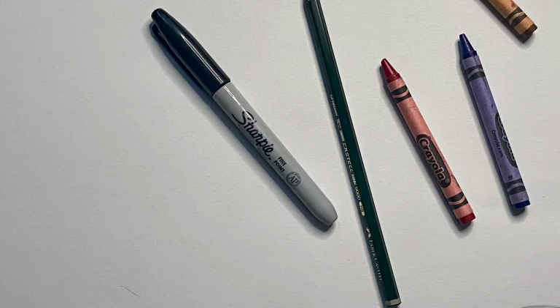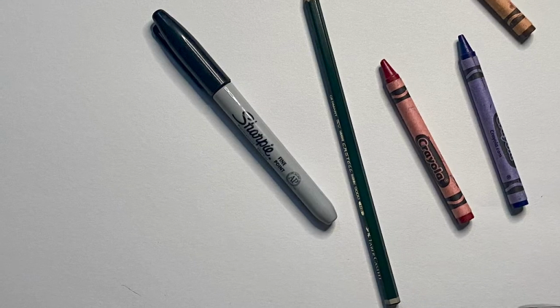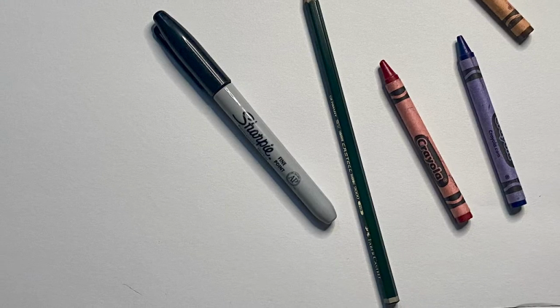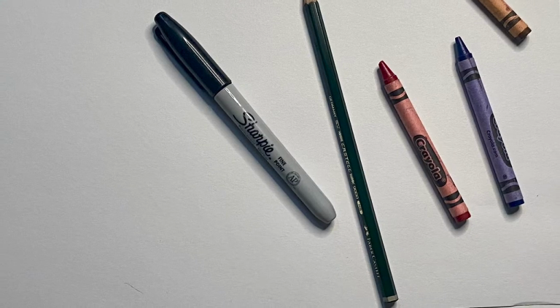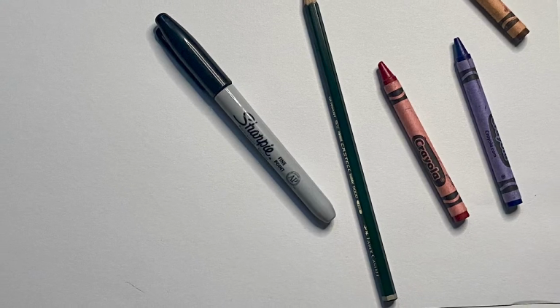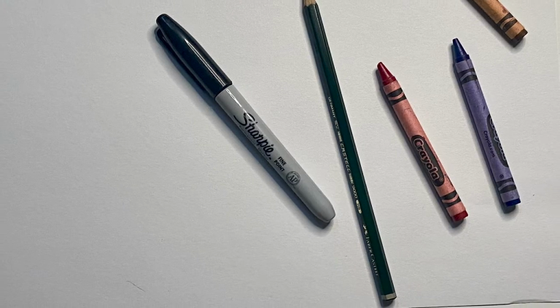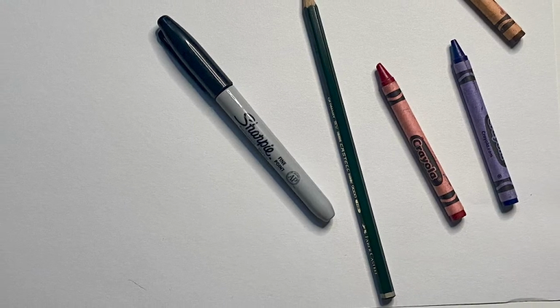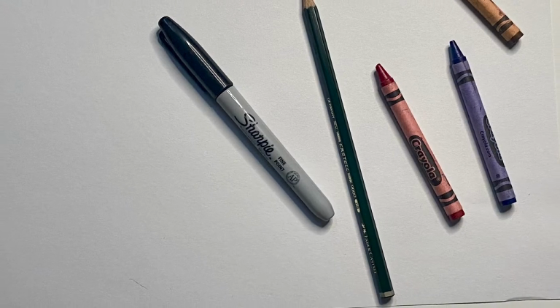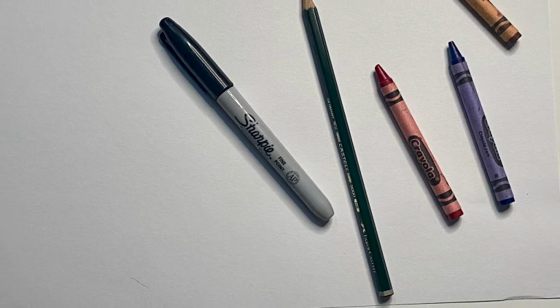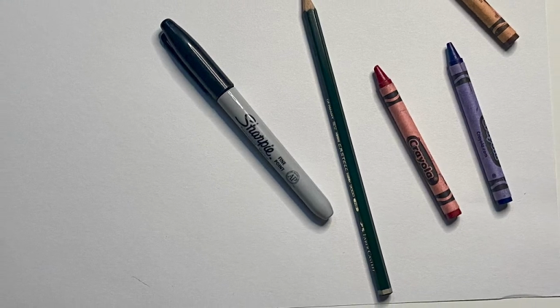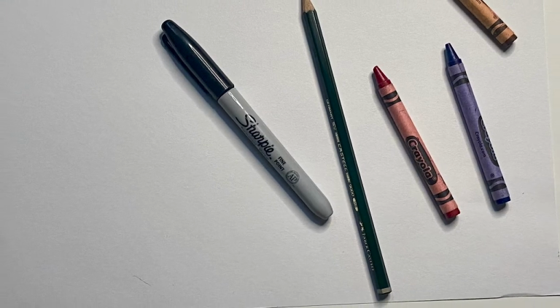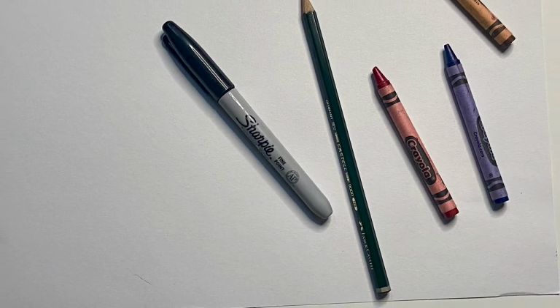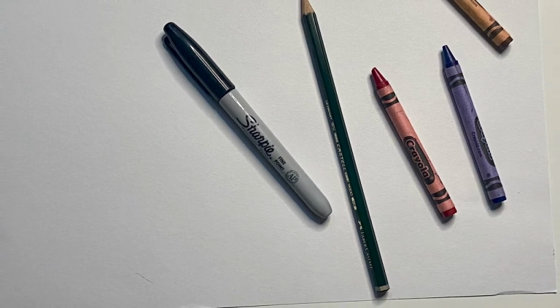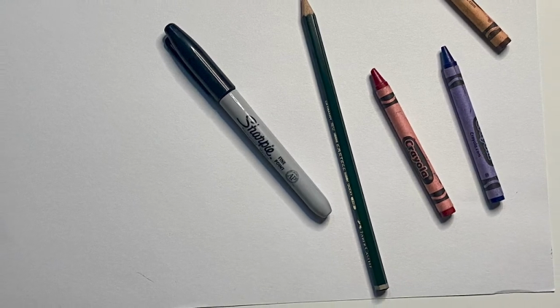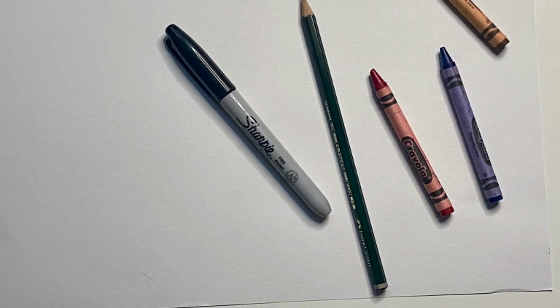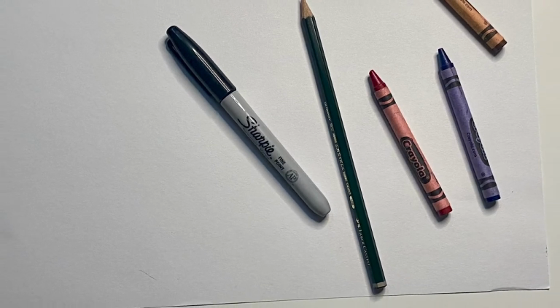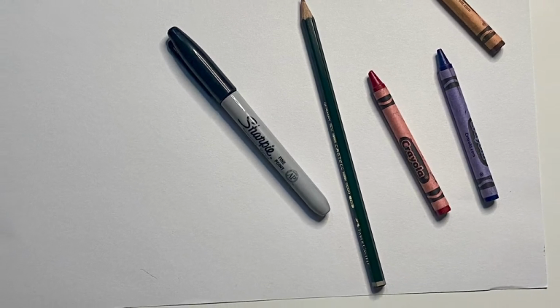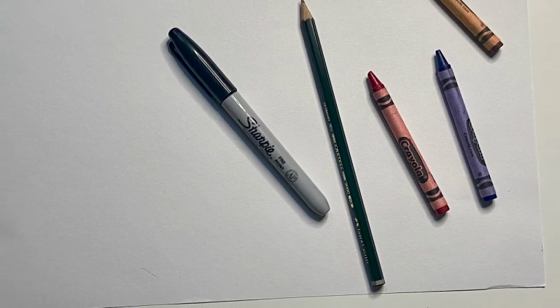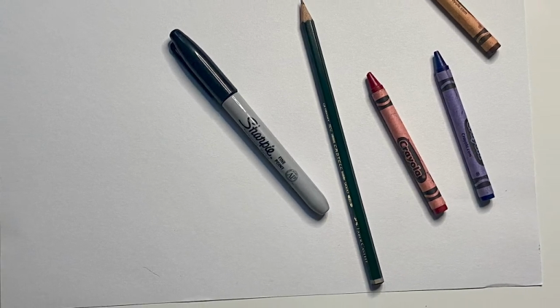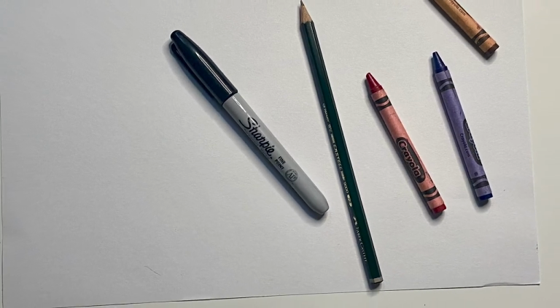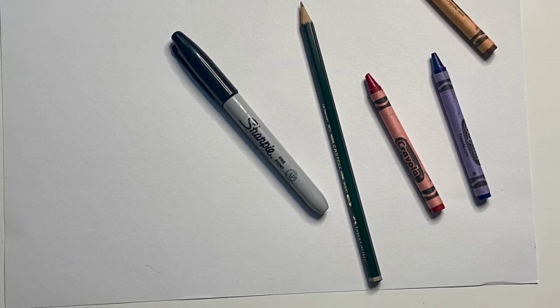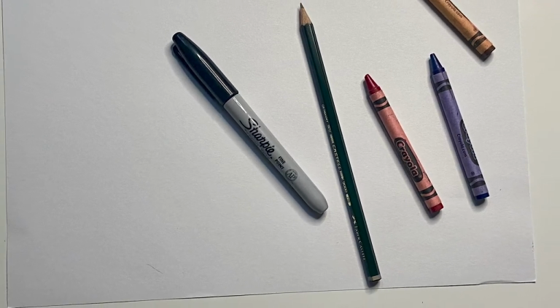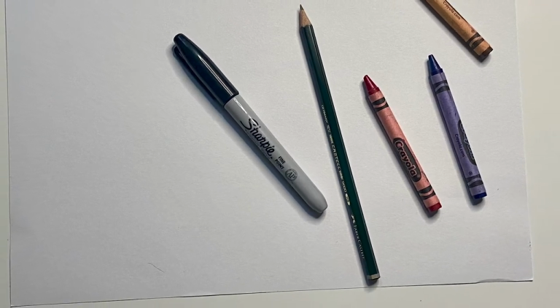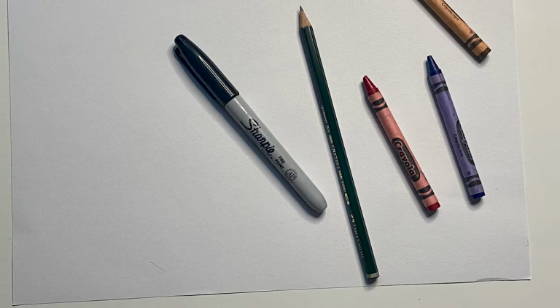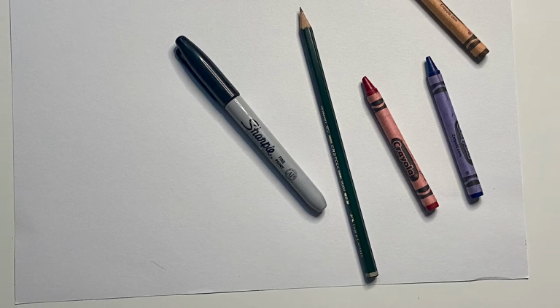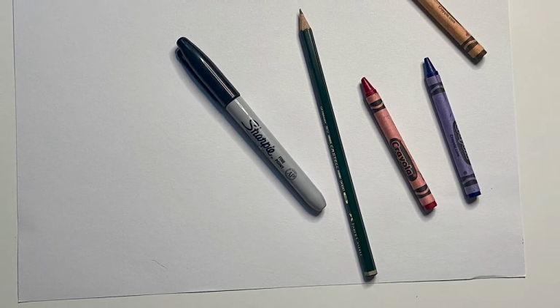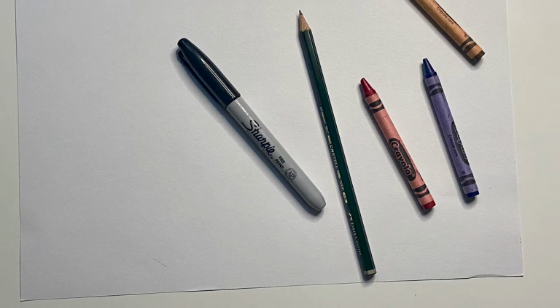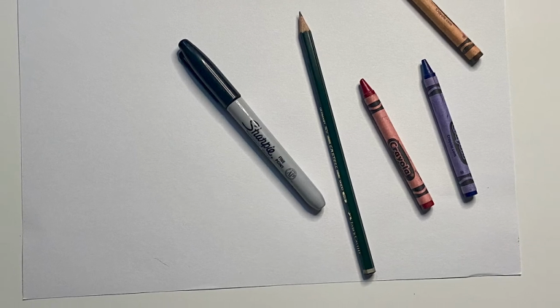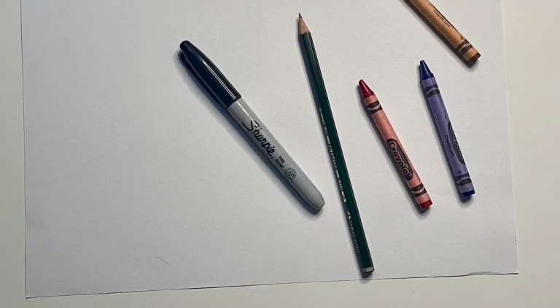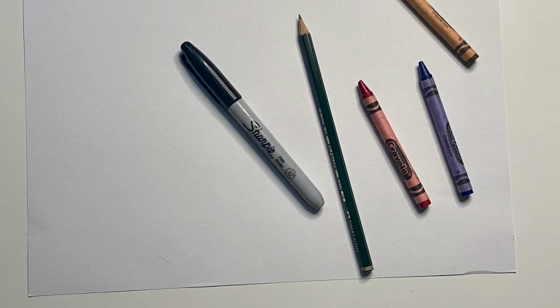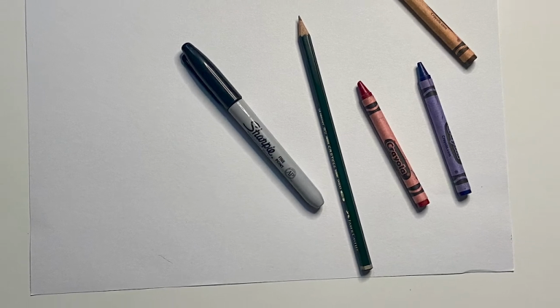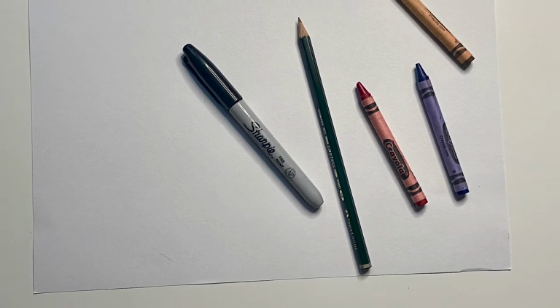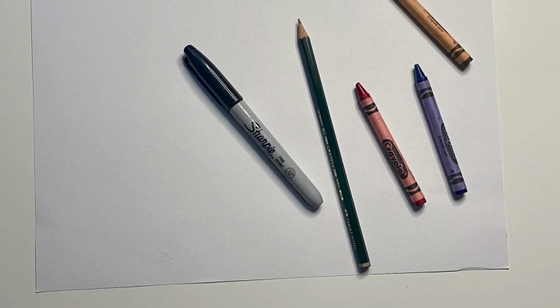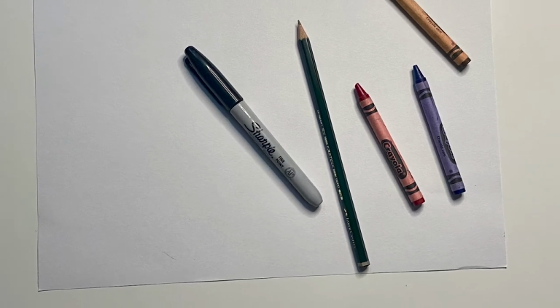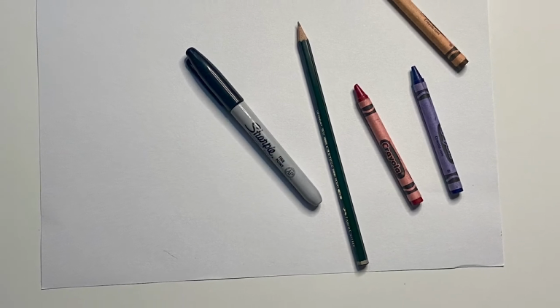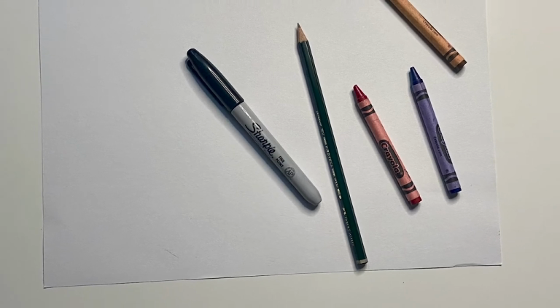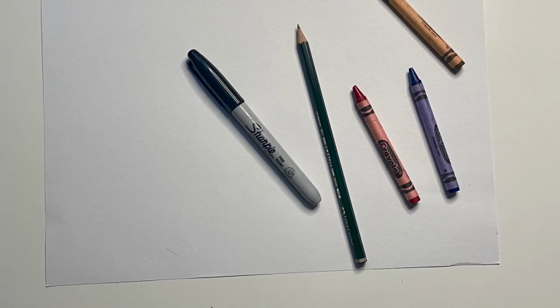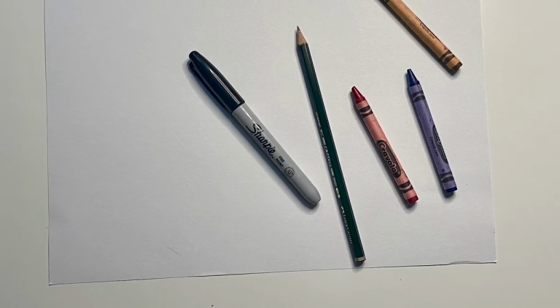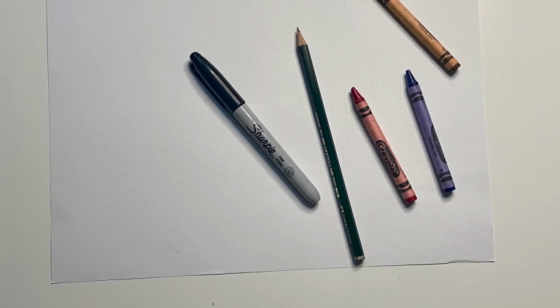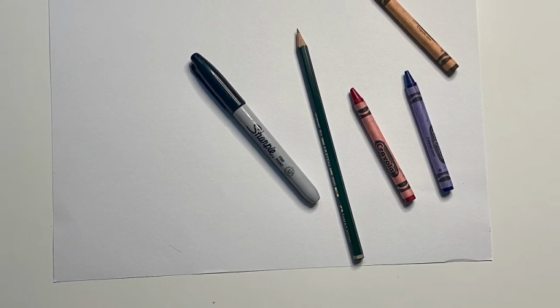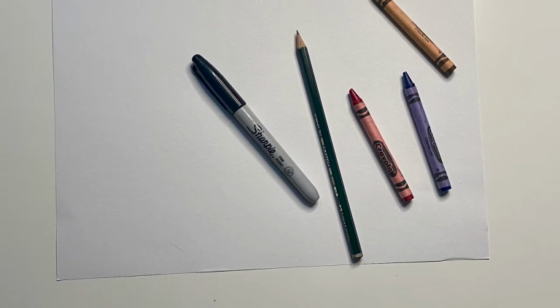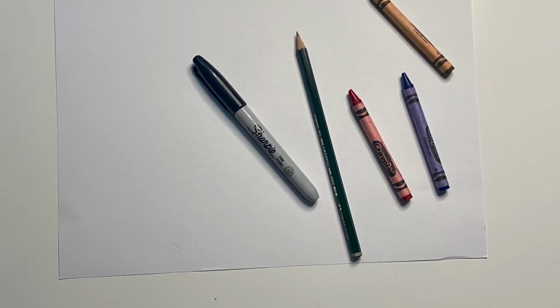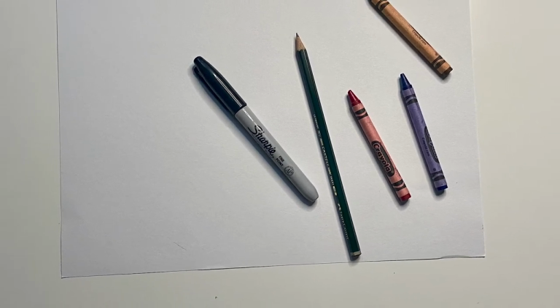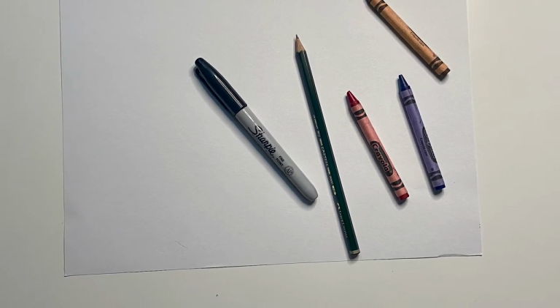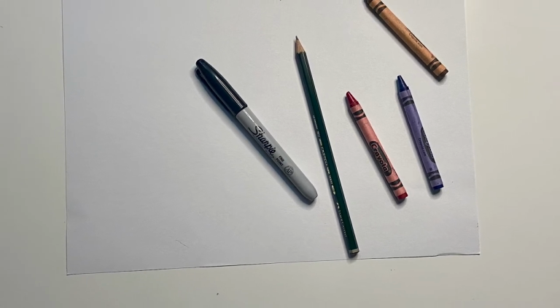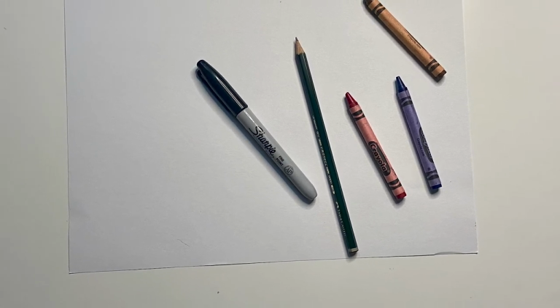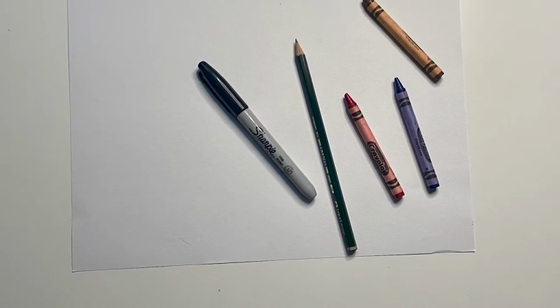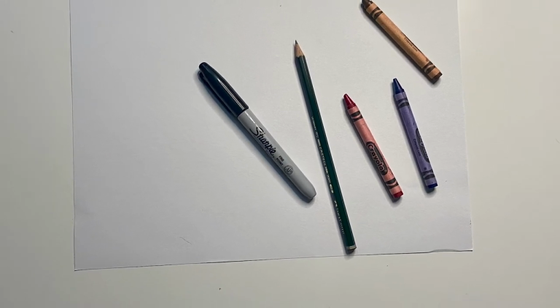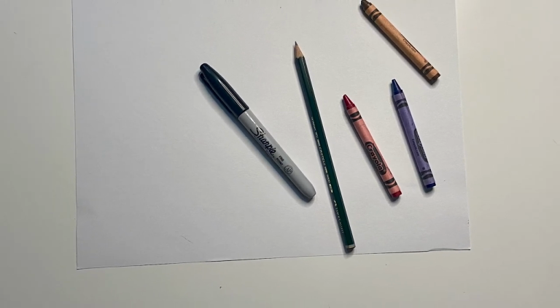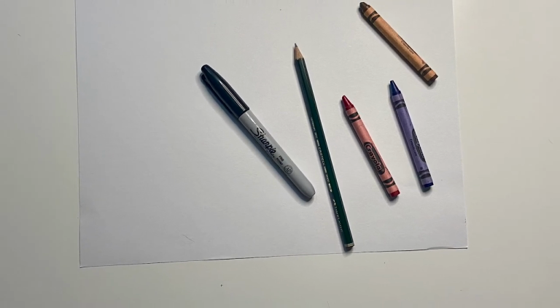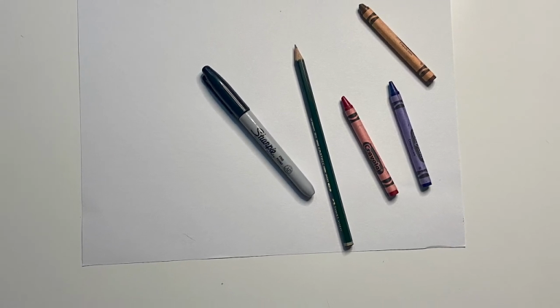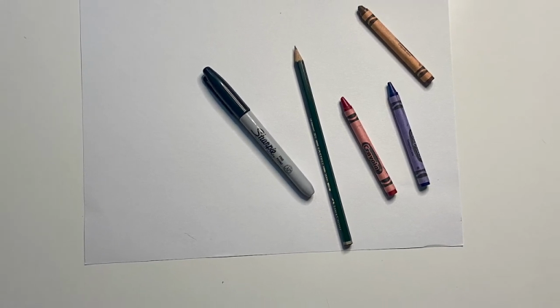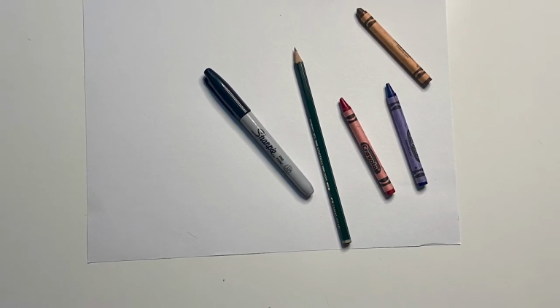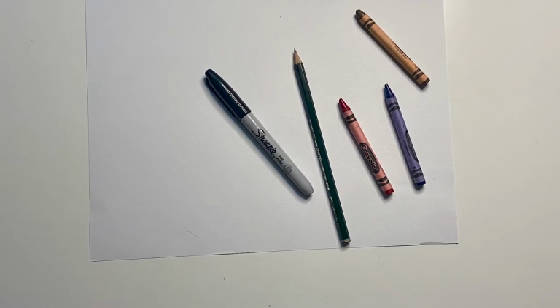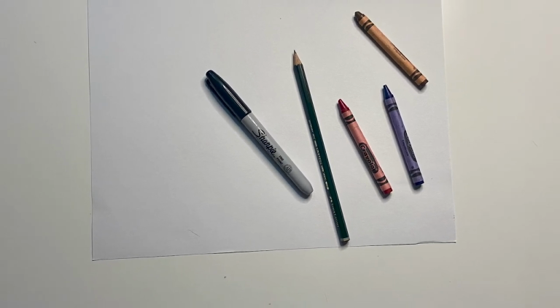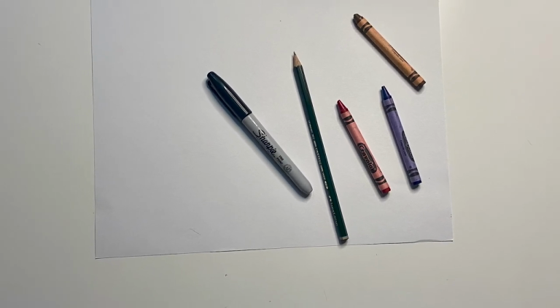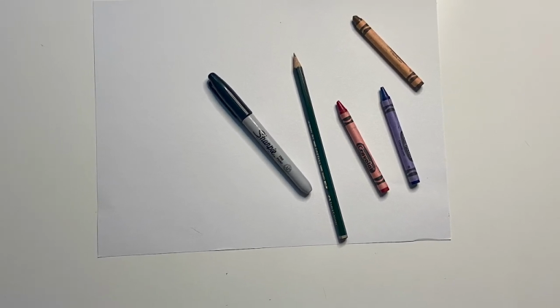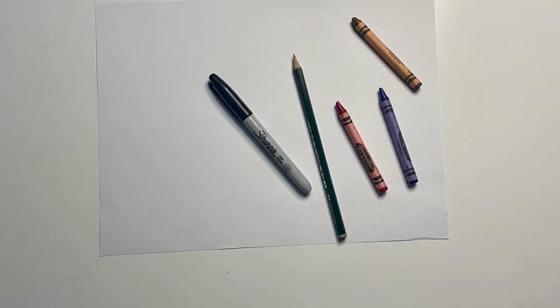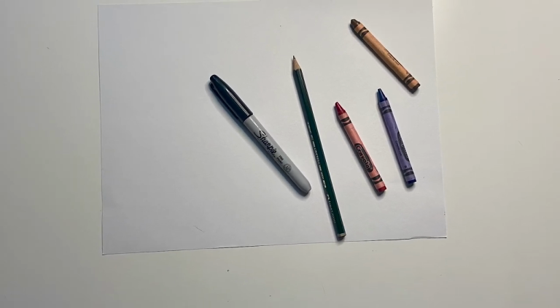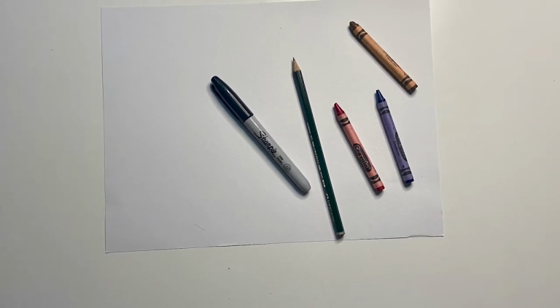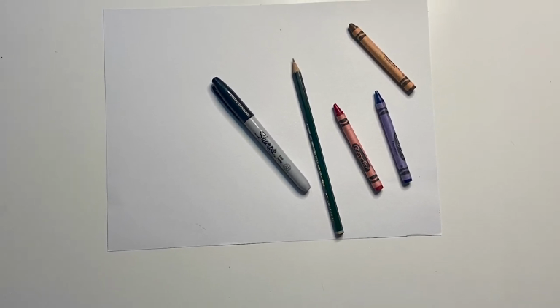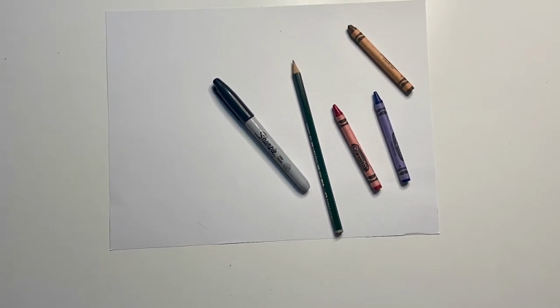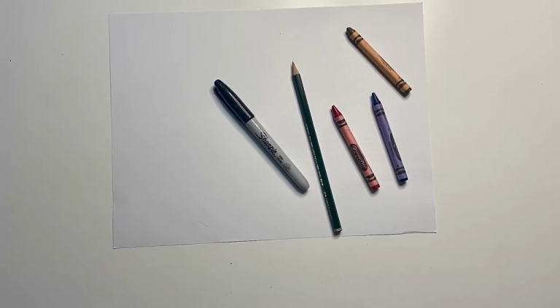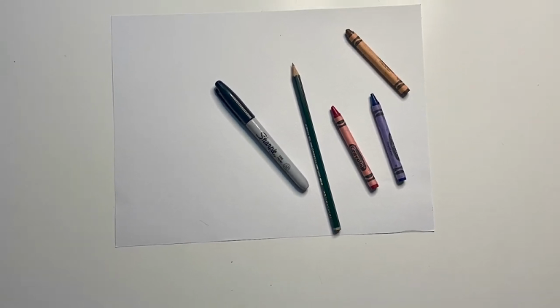The supplies you'll need for the lesson are some white paper, a pencil, a Sharpie, and red, brown, and blue crayons.